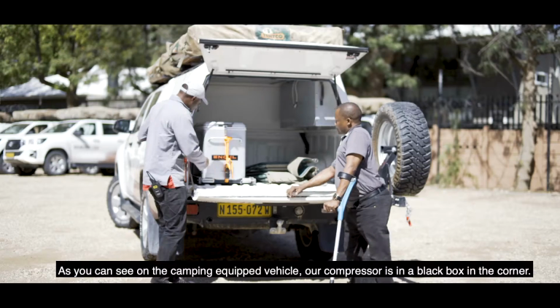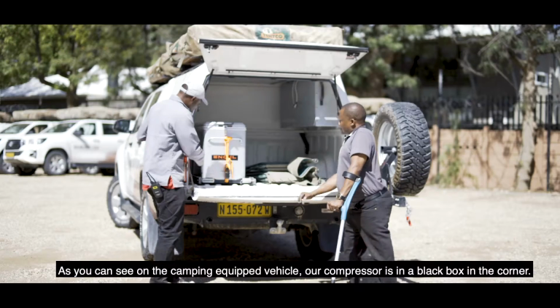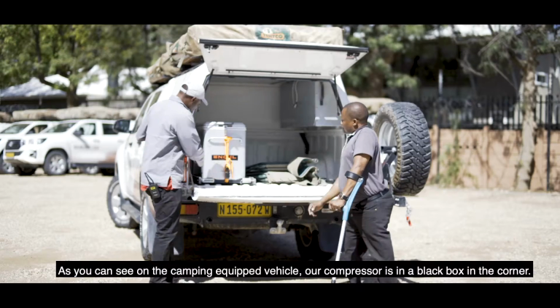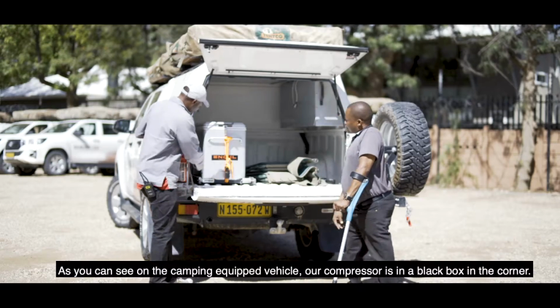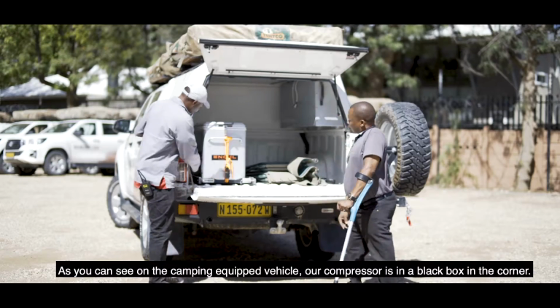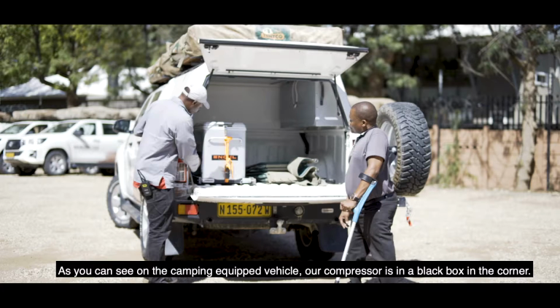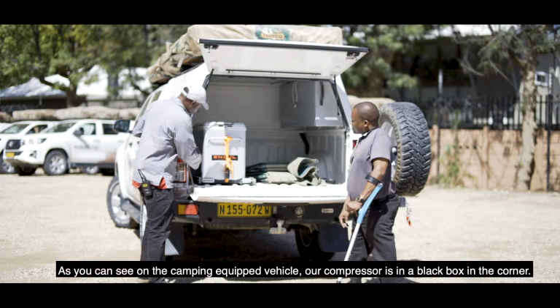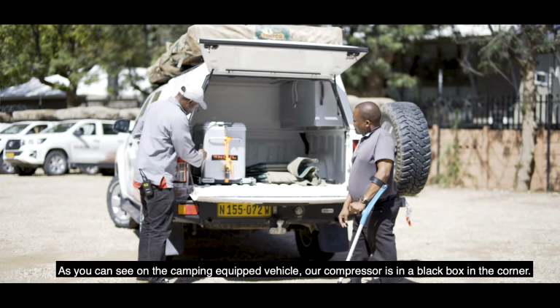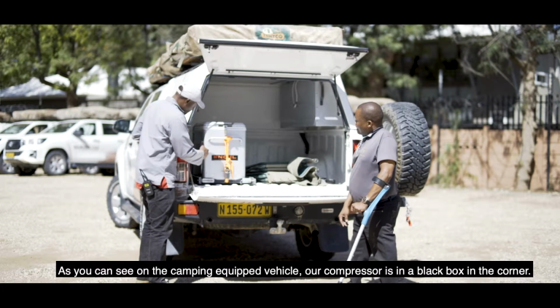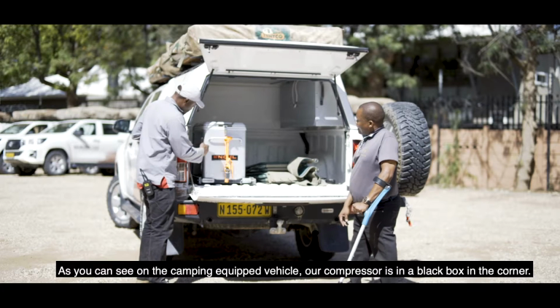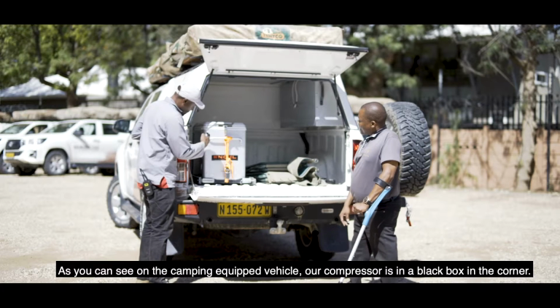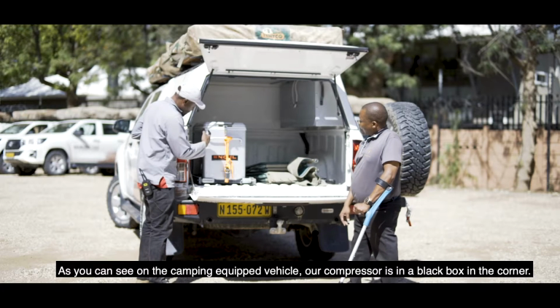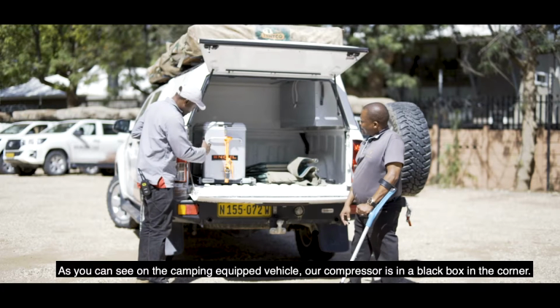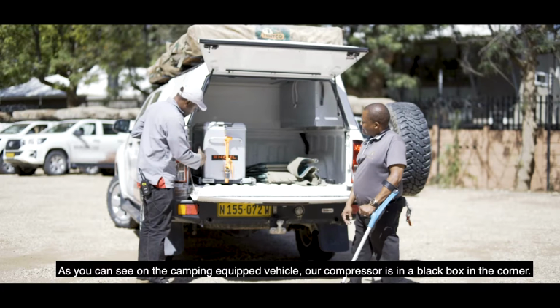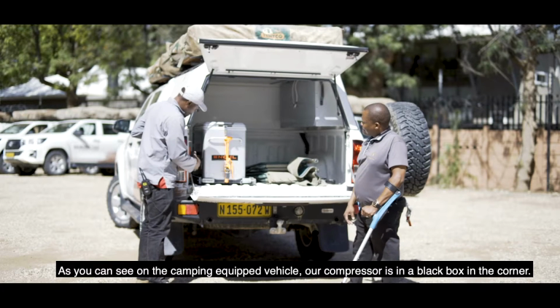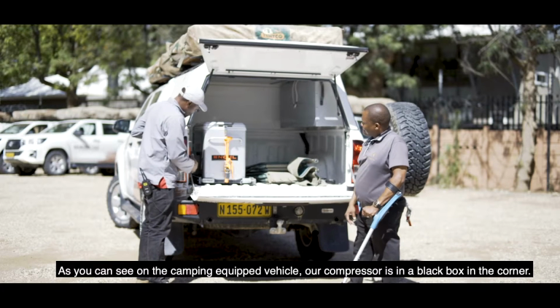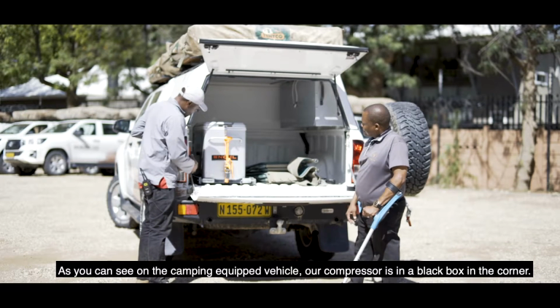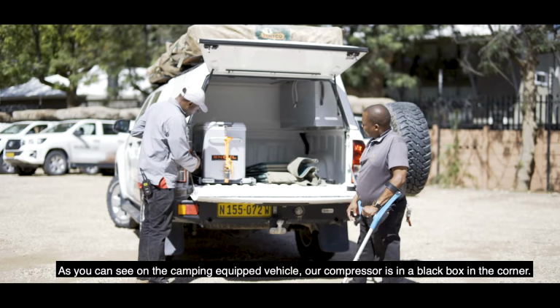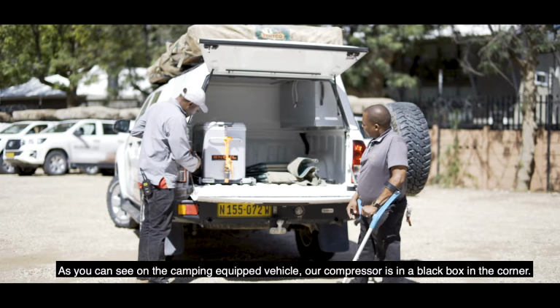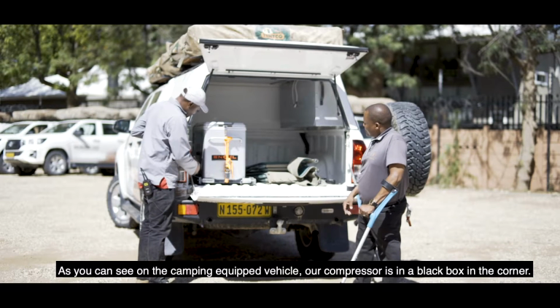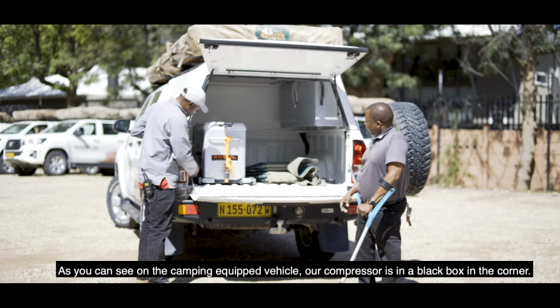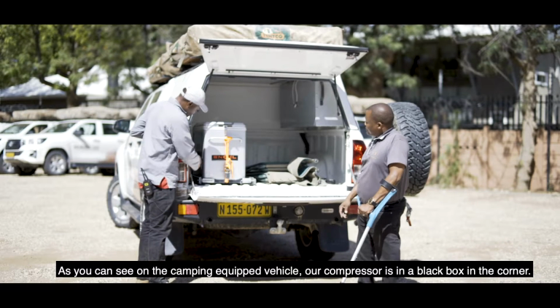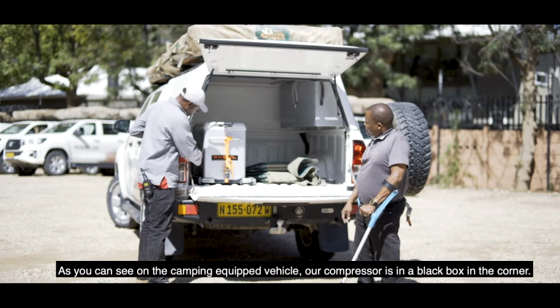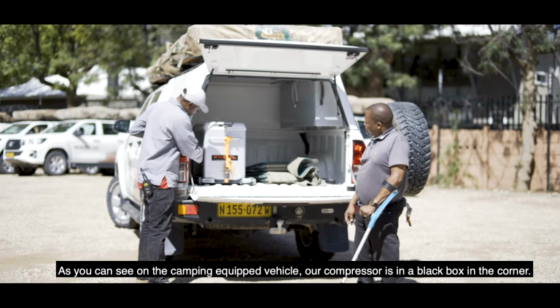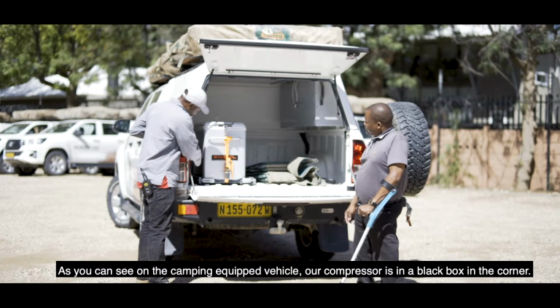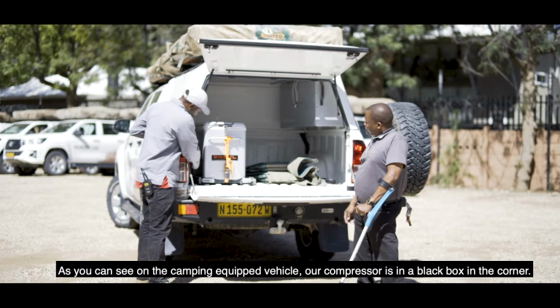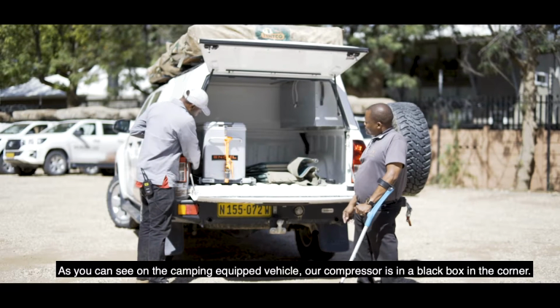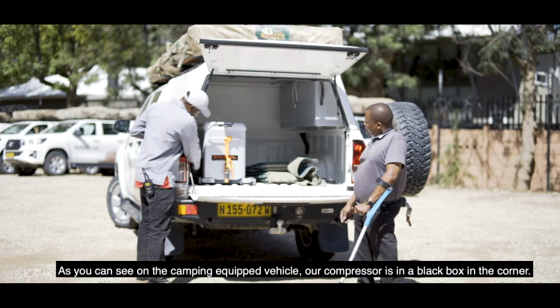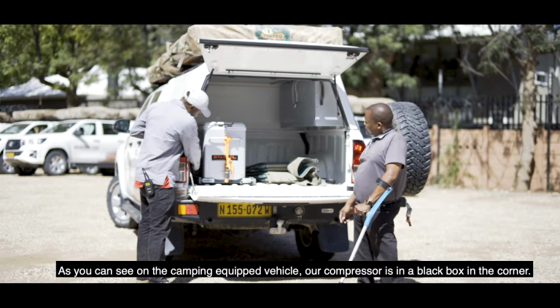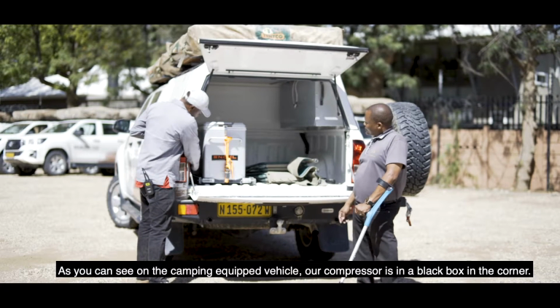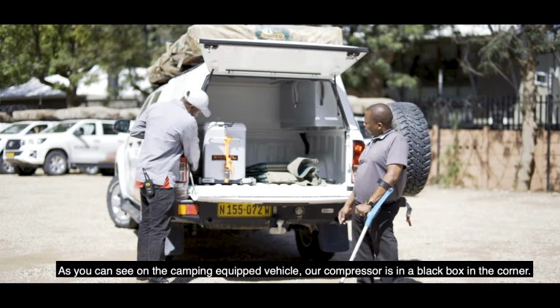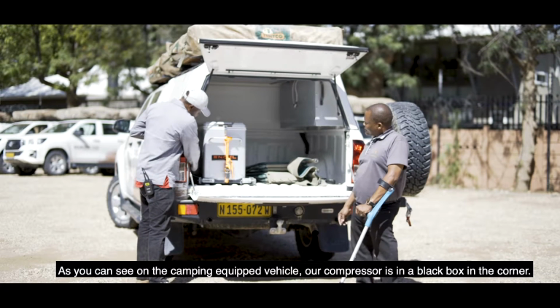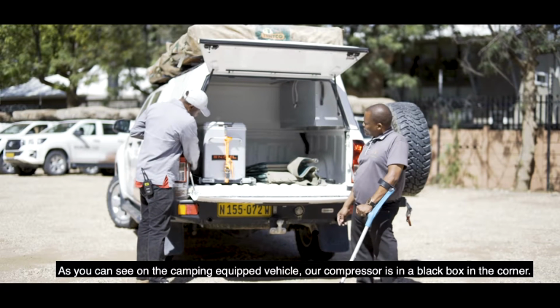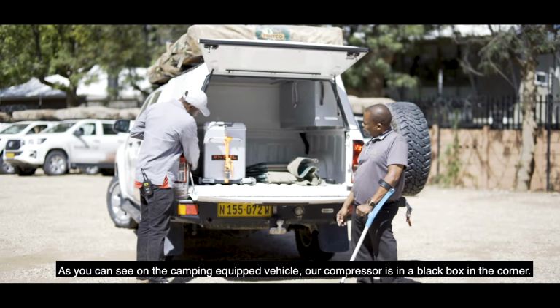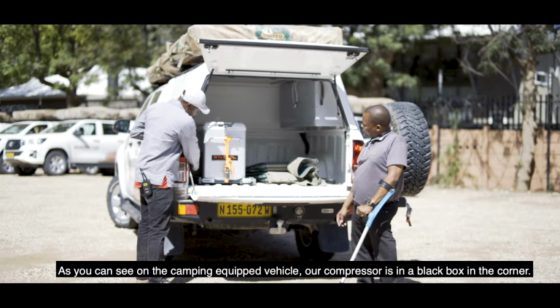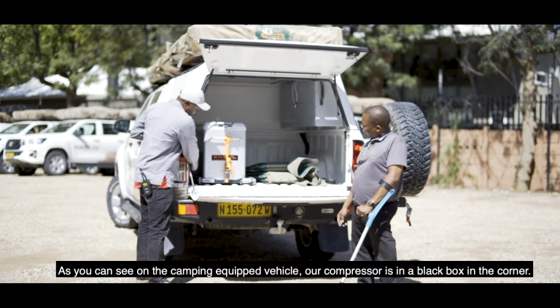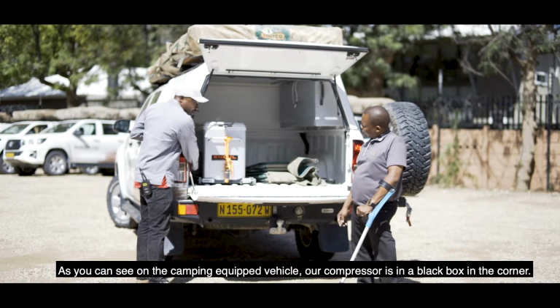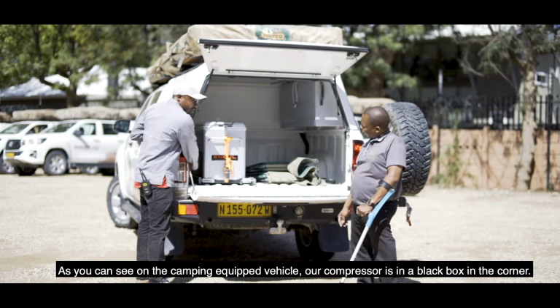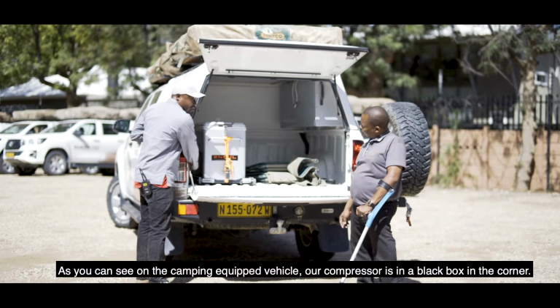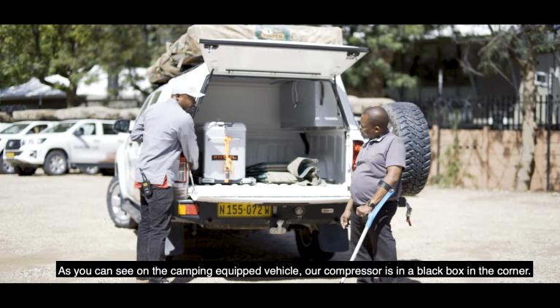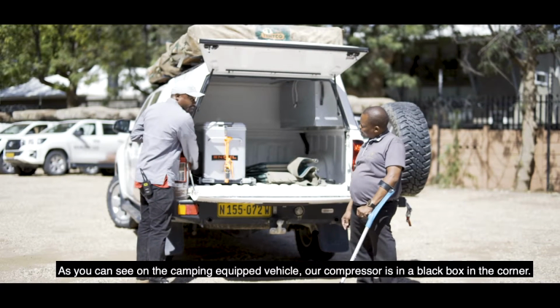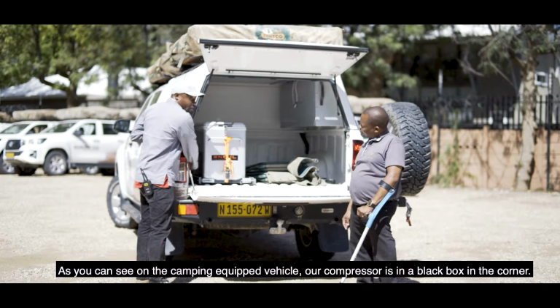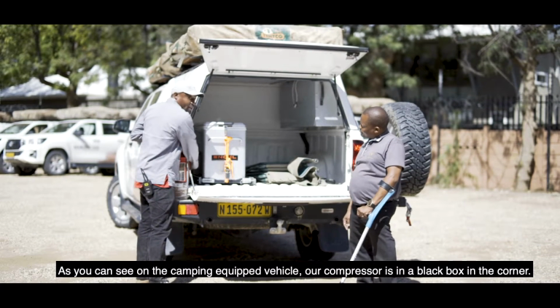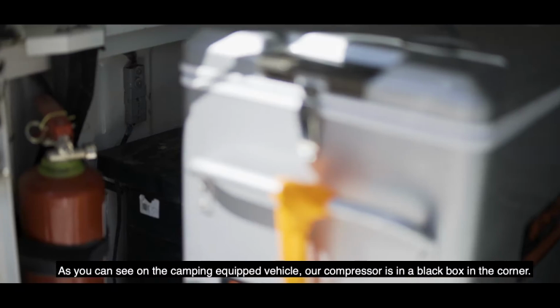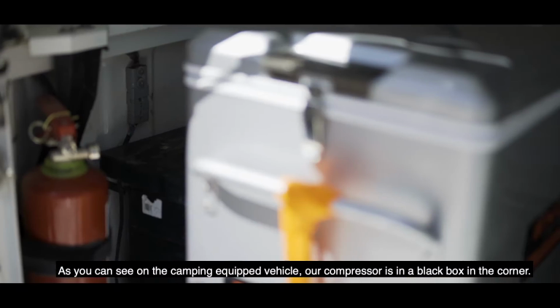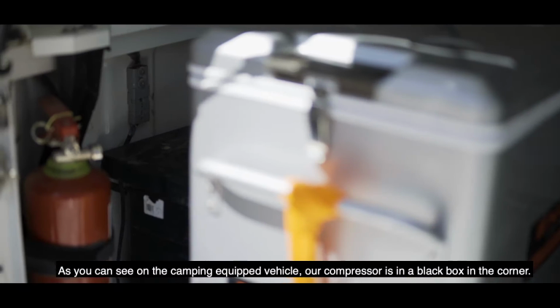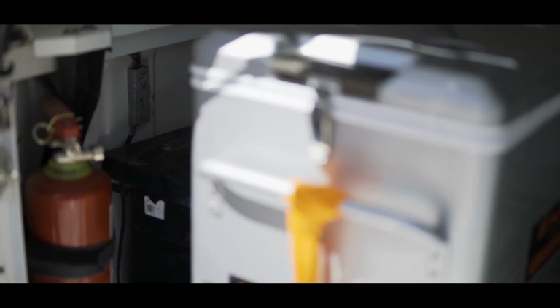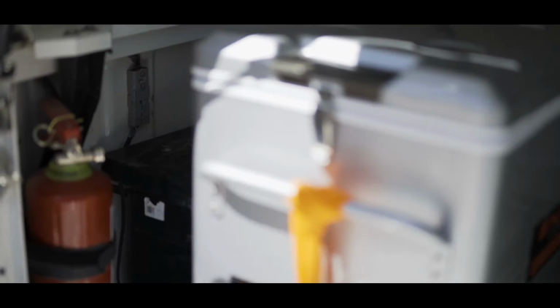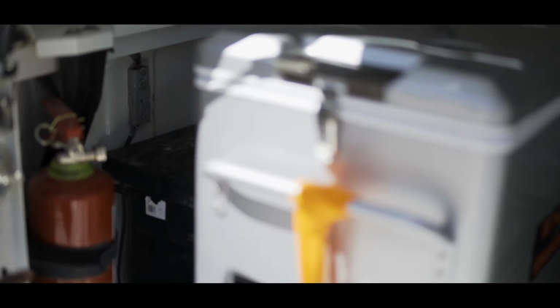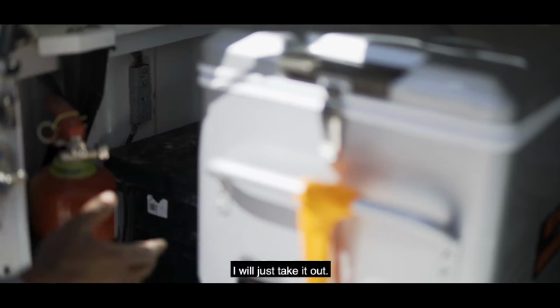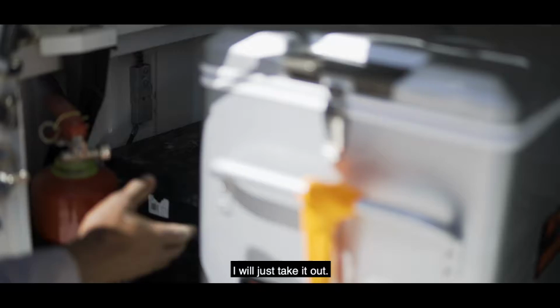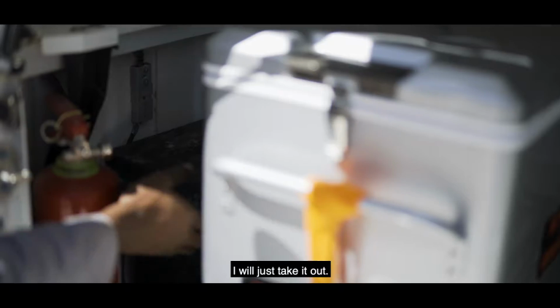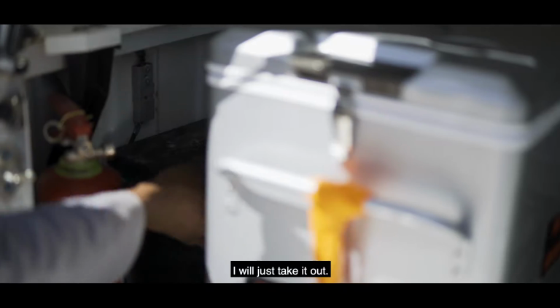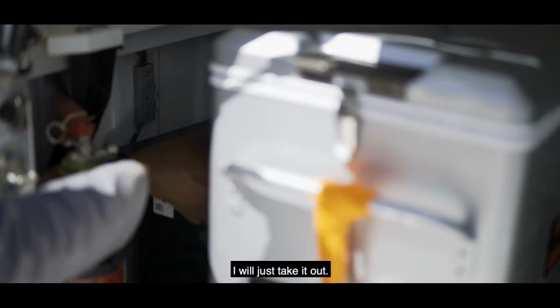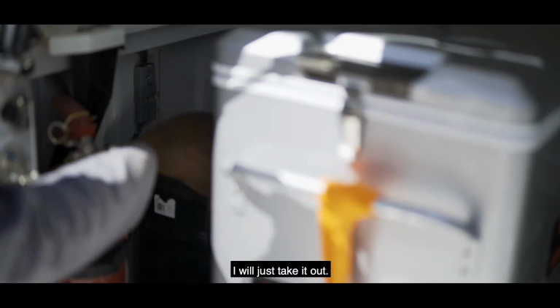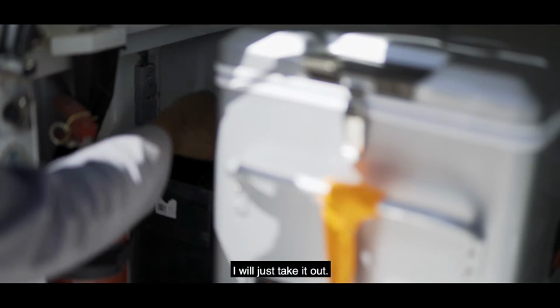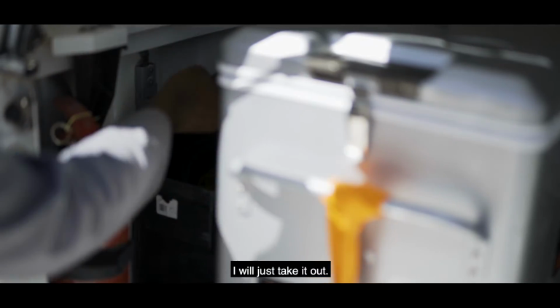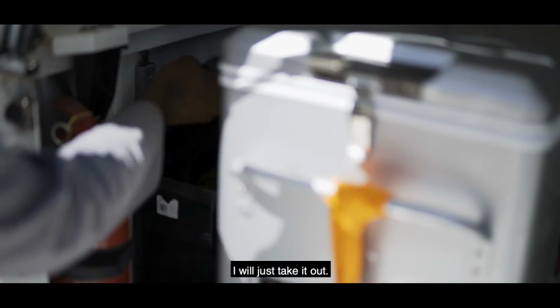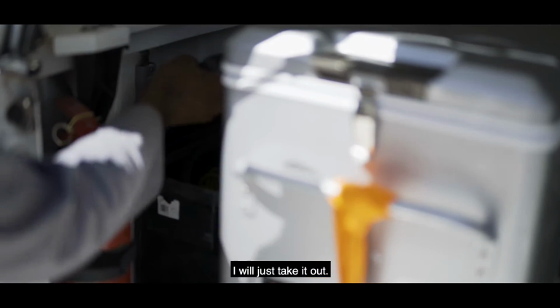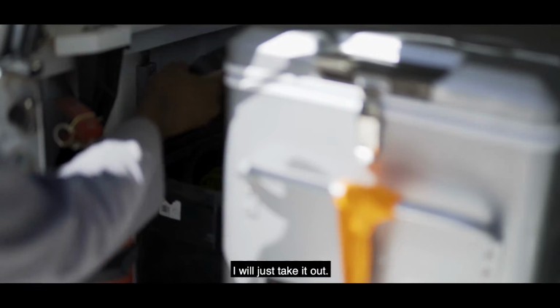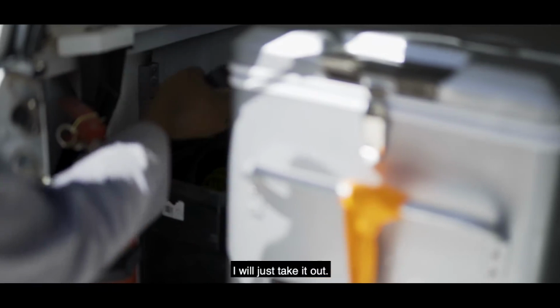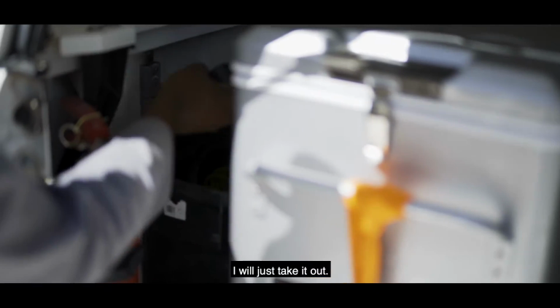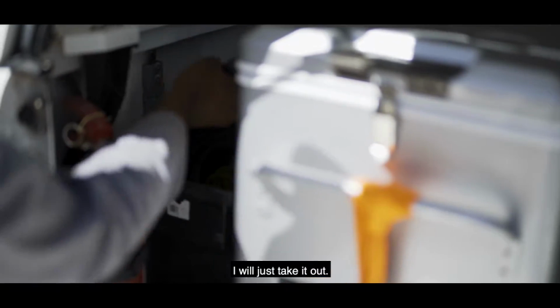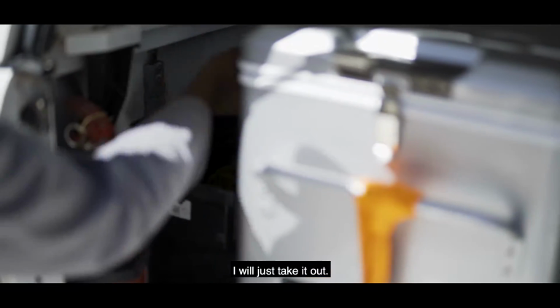As you can see on the camping equipment vehicle, our compressor is in the black box which is on the corner here. I will just start to take it out.